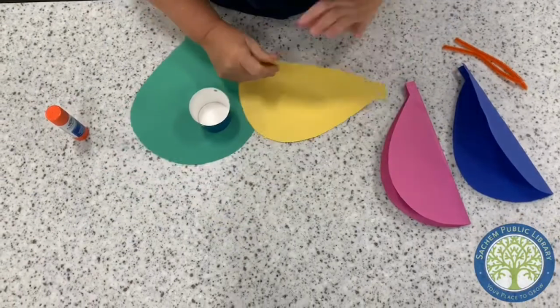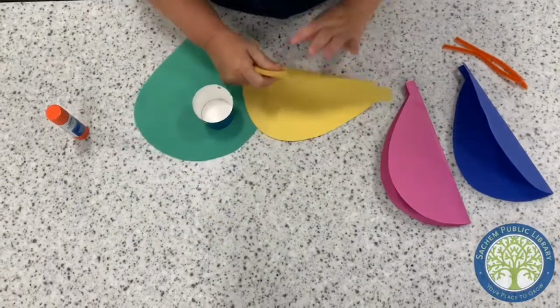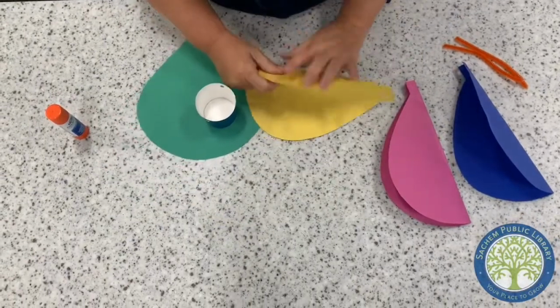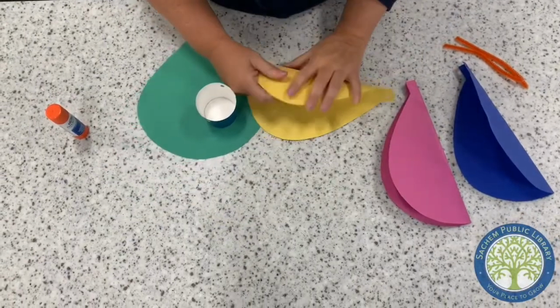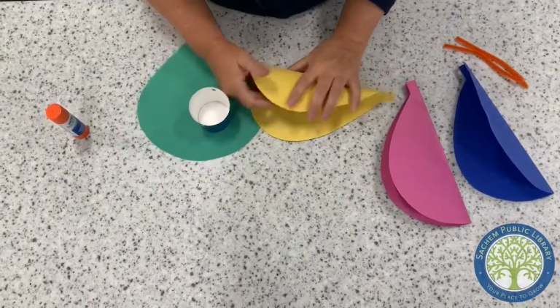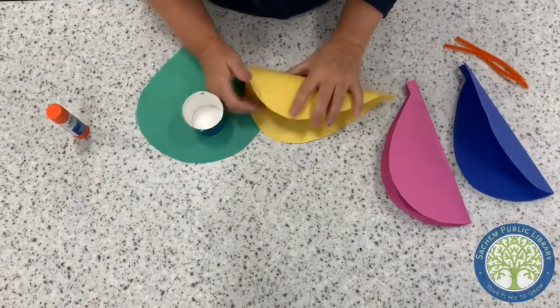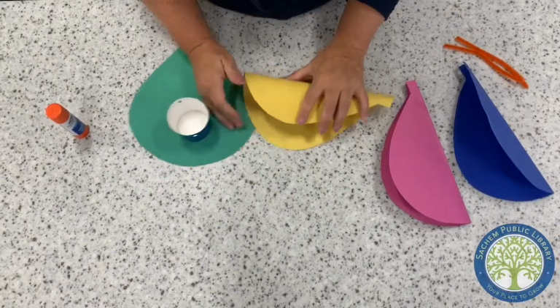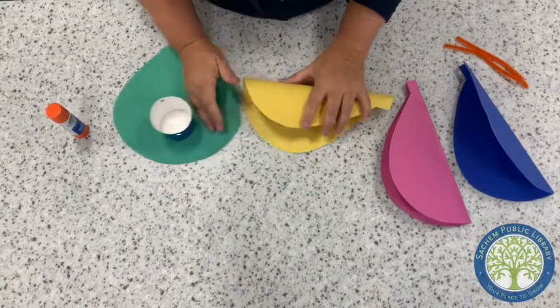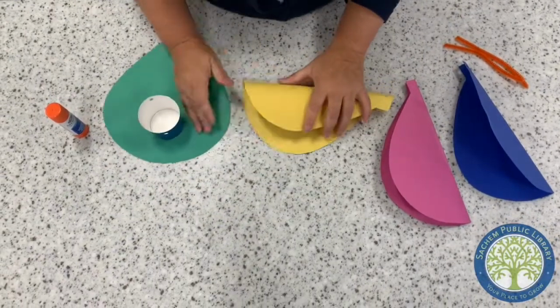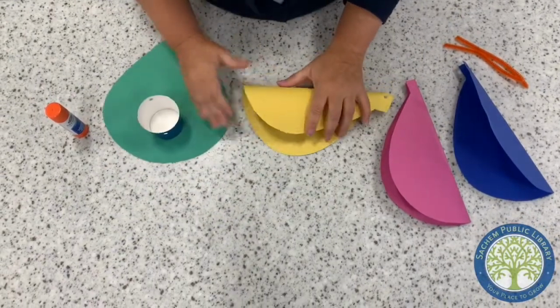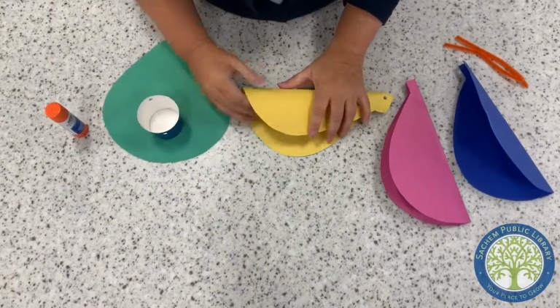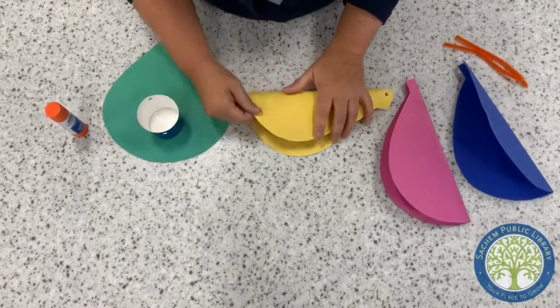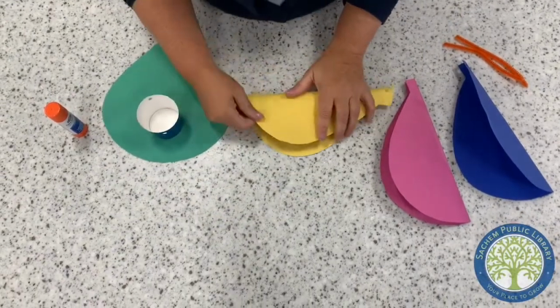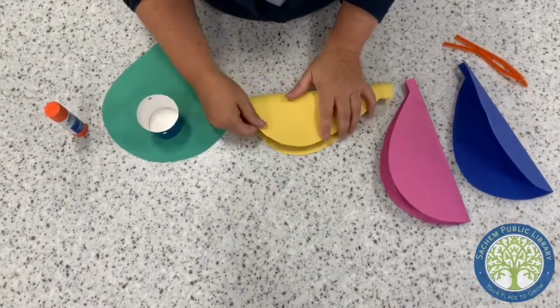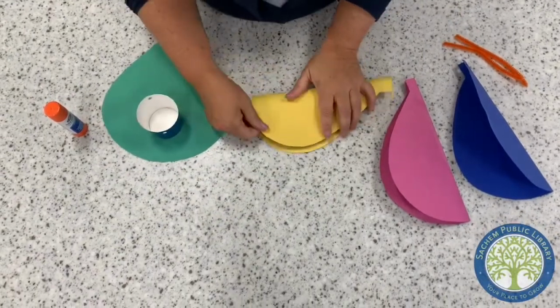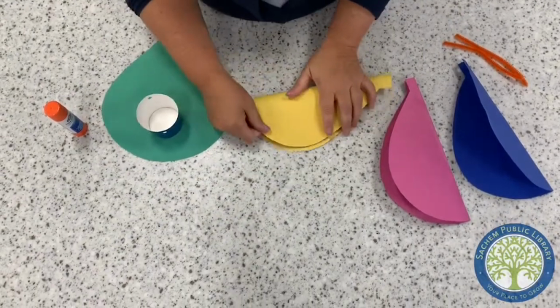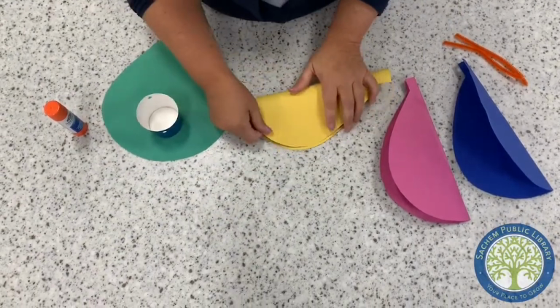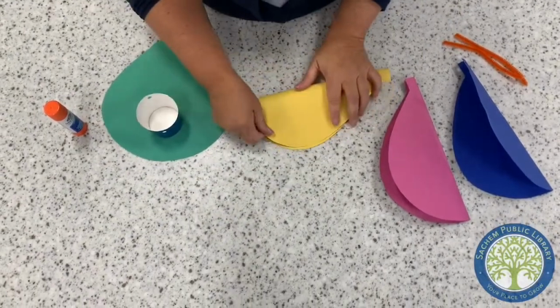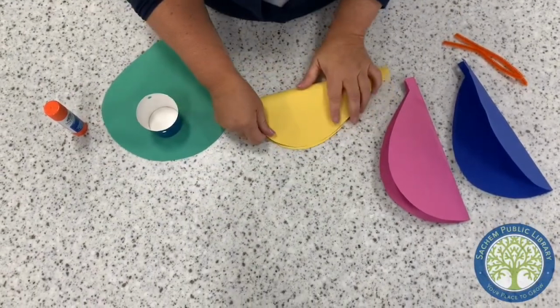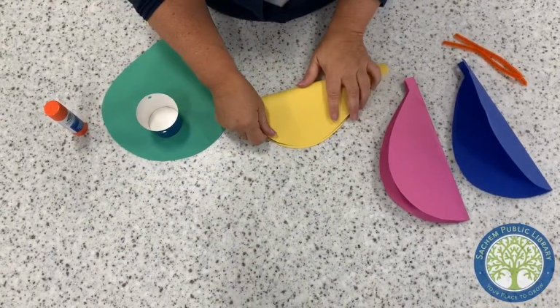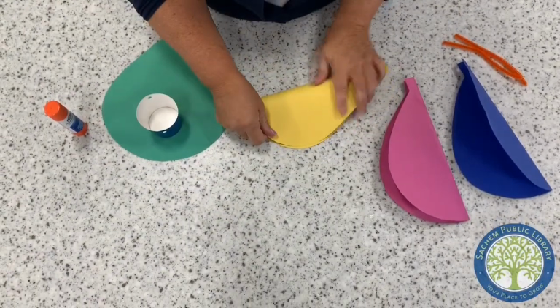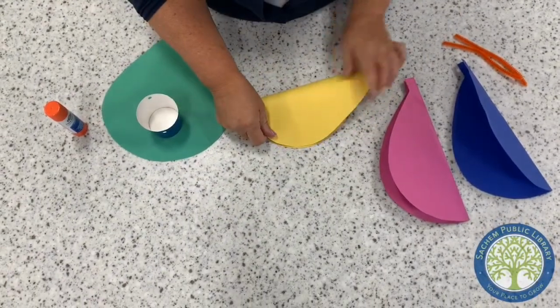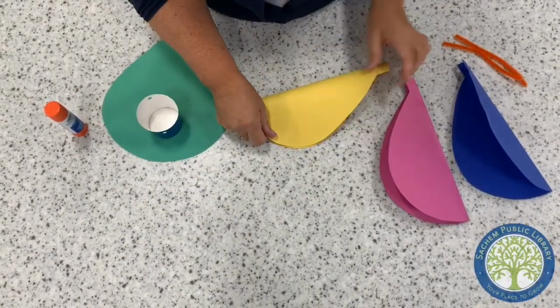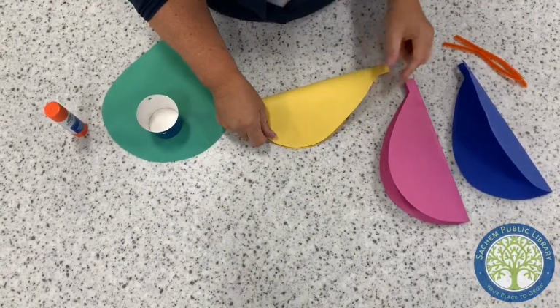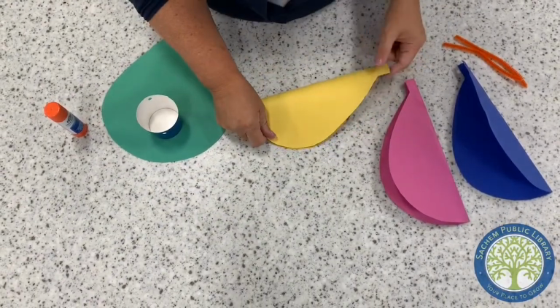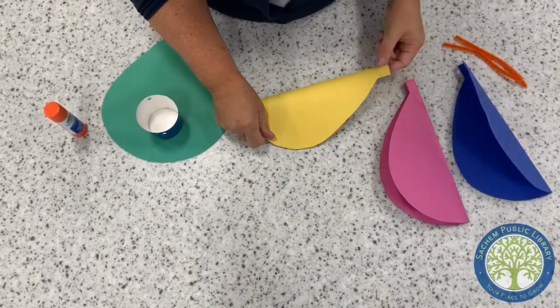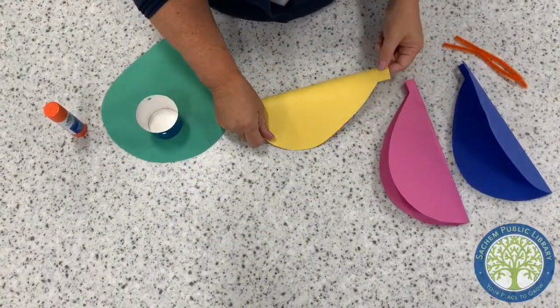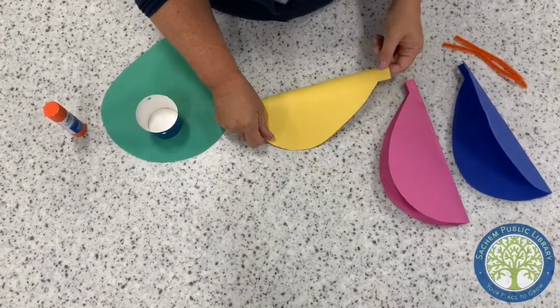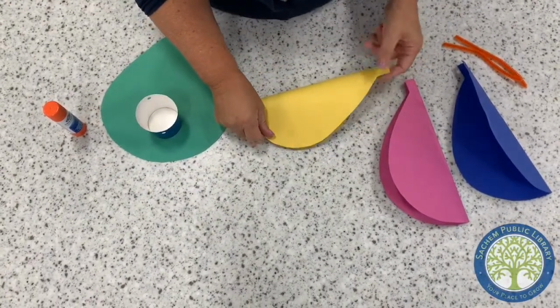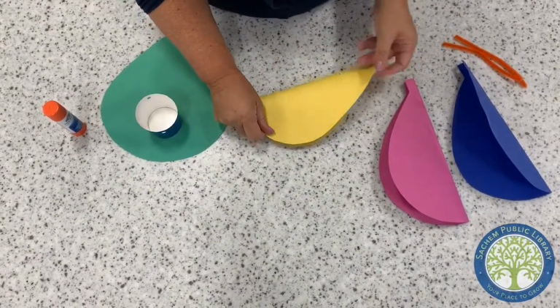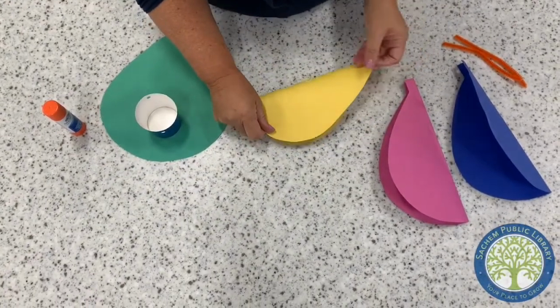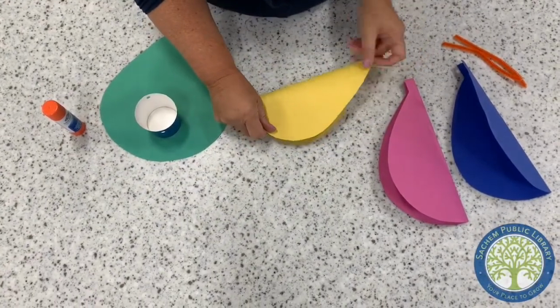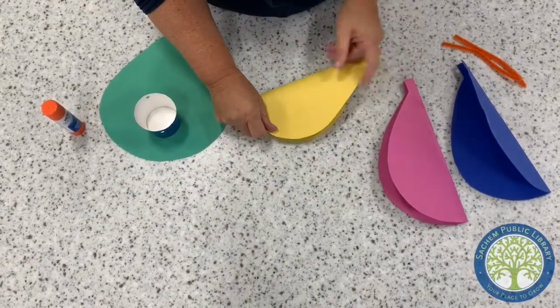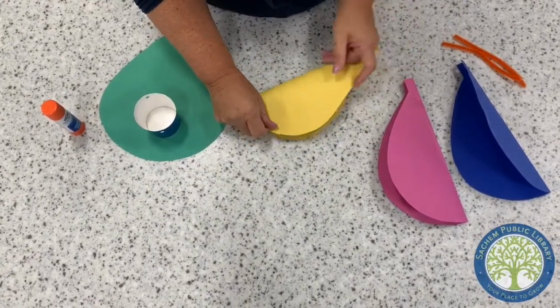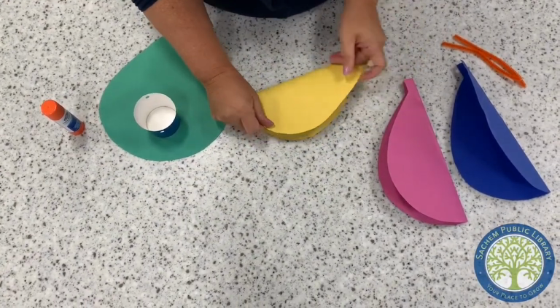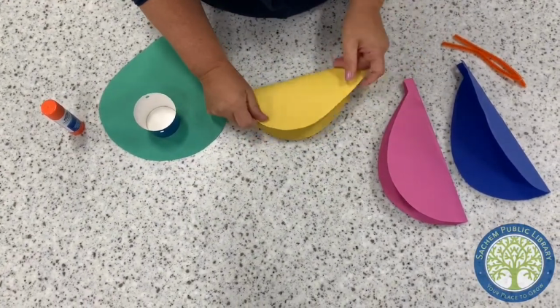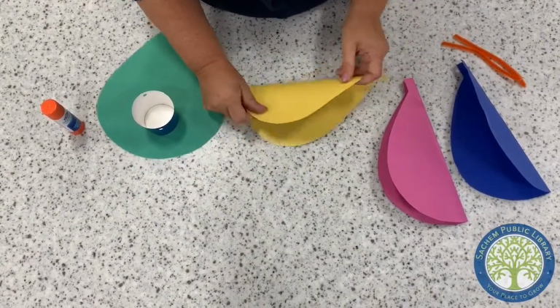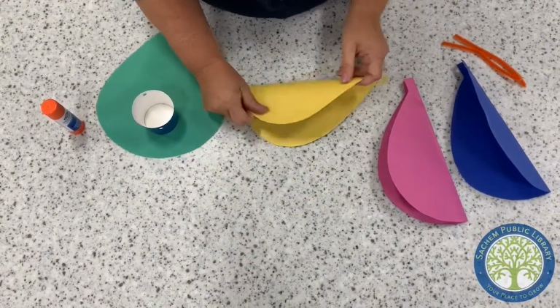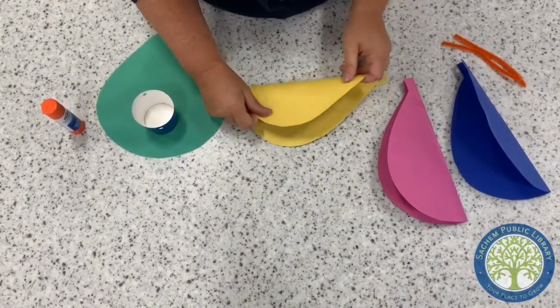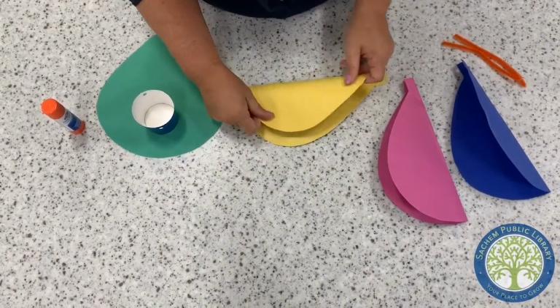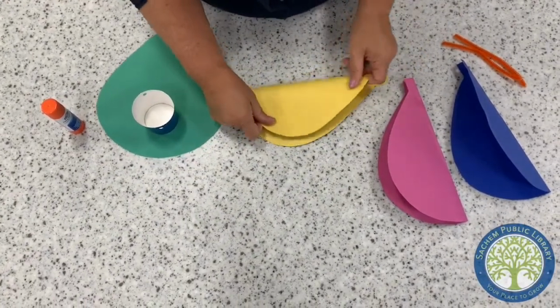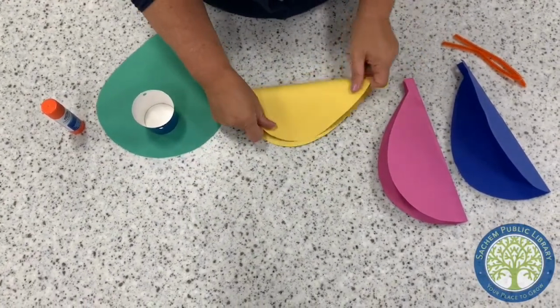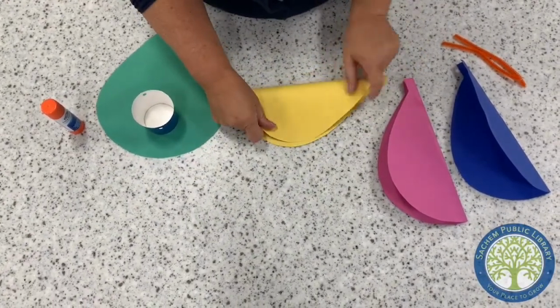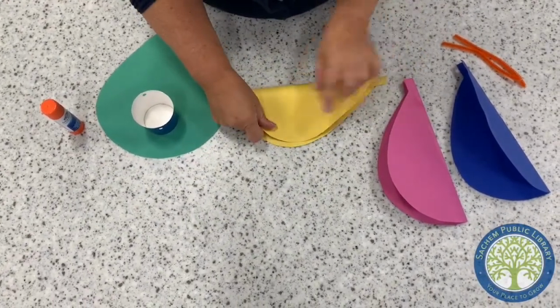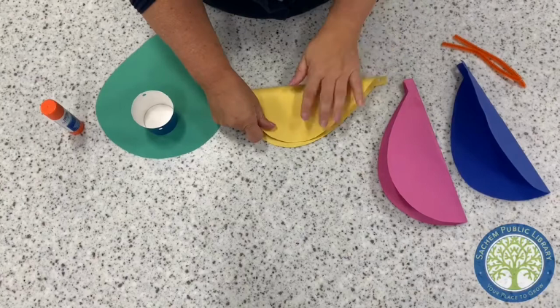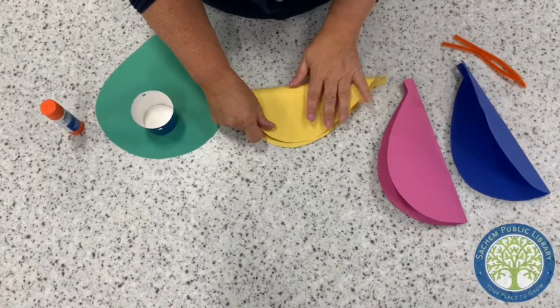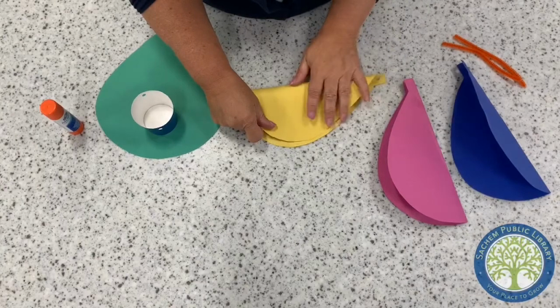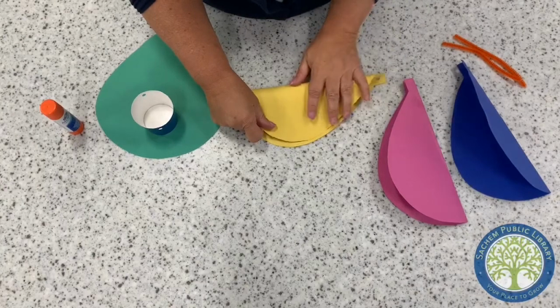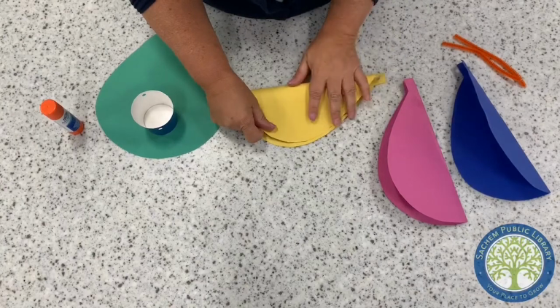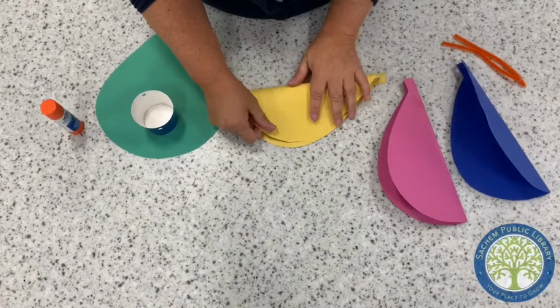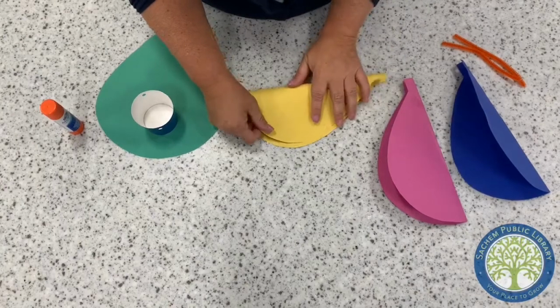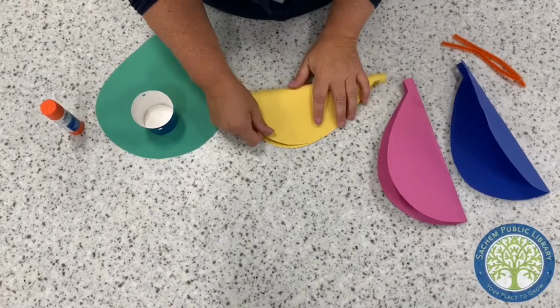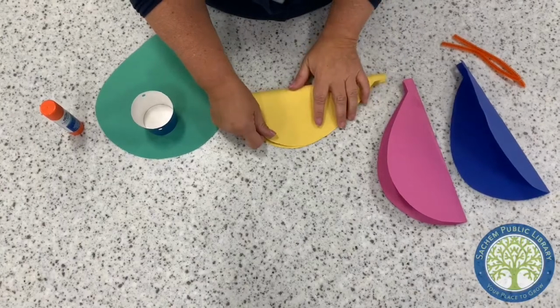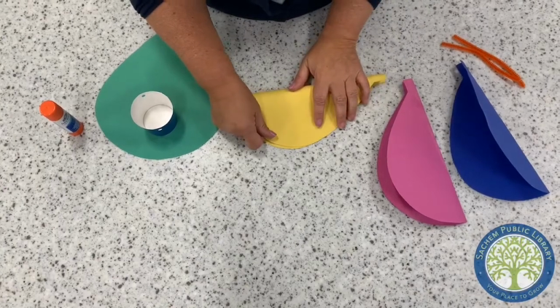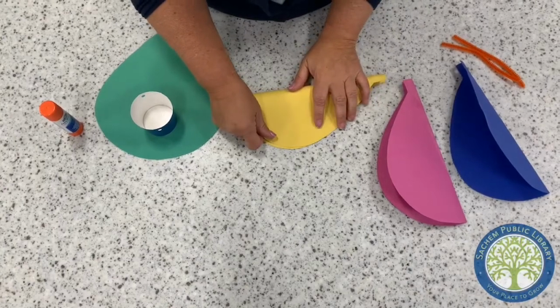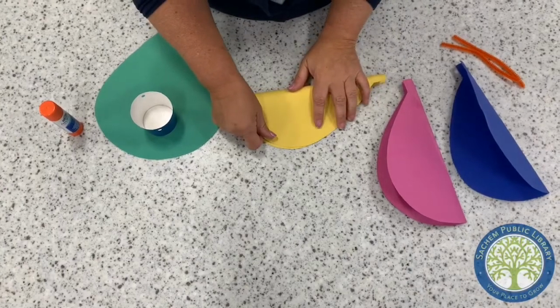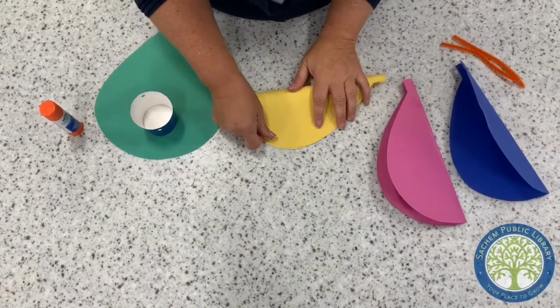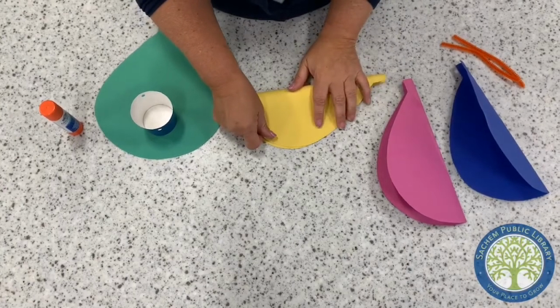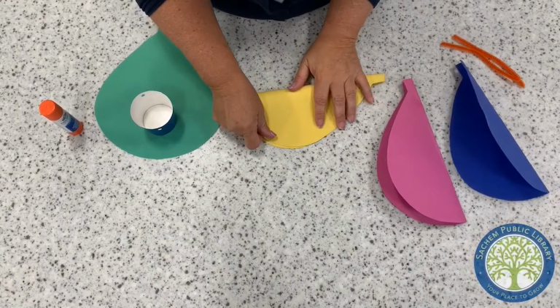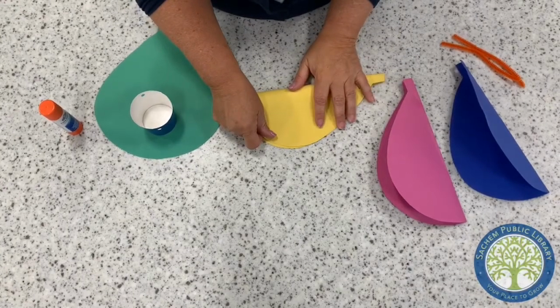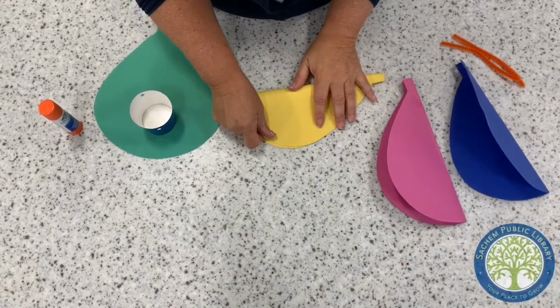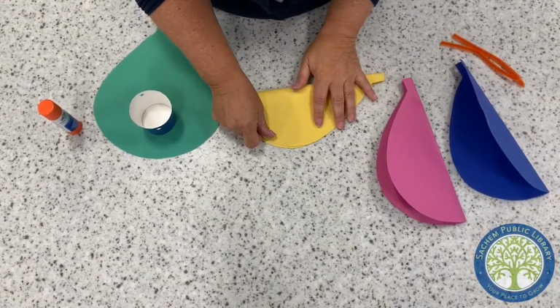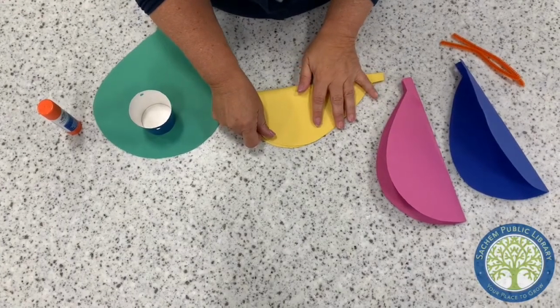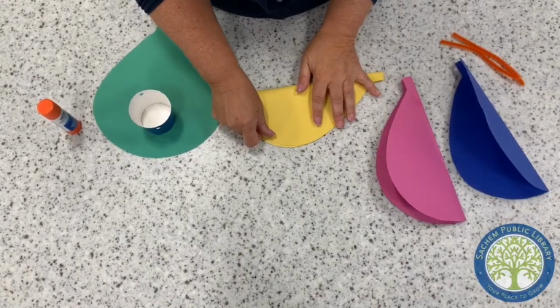You'll notice that two of them have hole punches — those are to tie off the cup when we're done, so you have your basket dangling below.